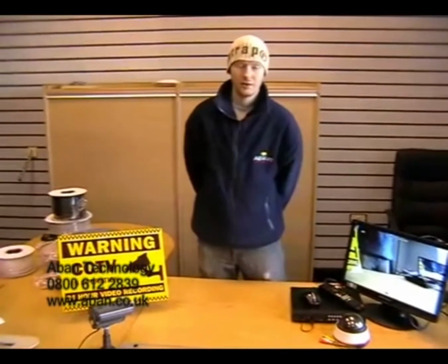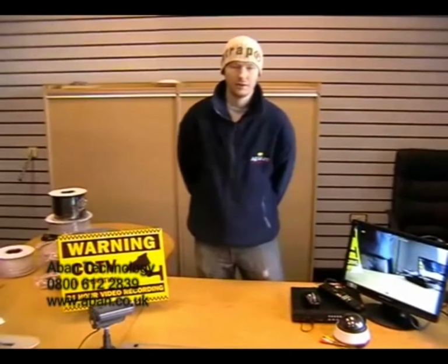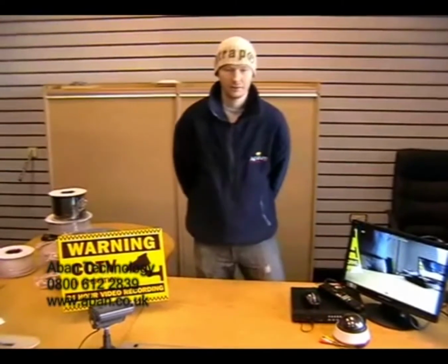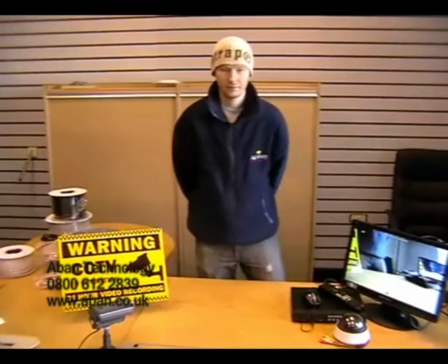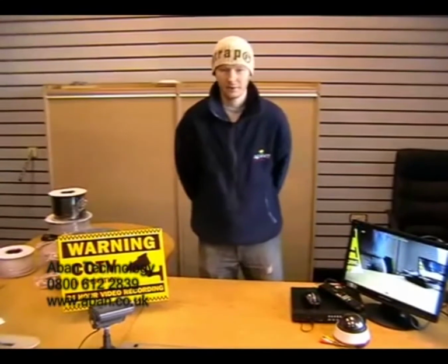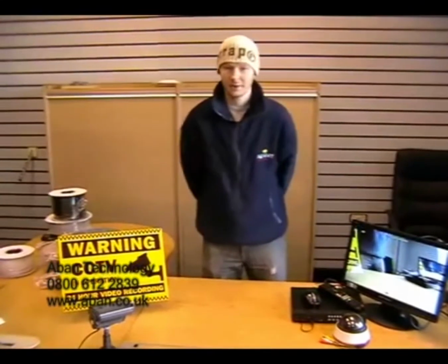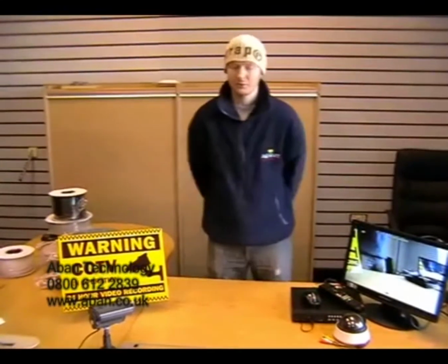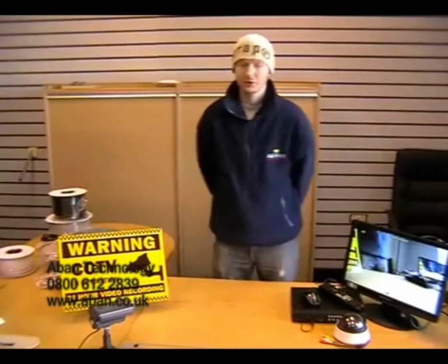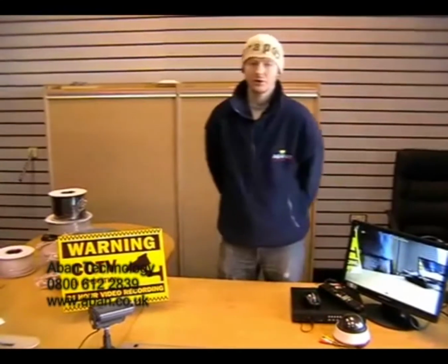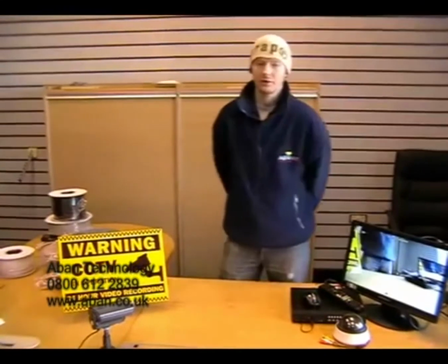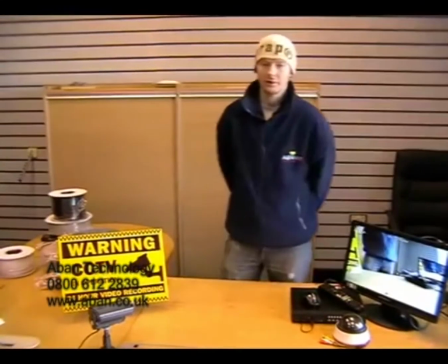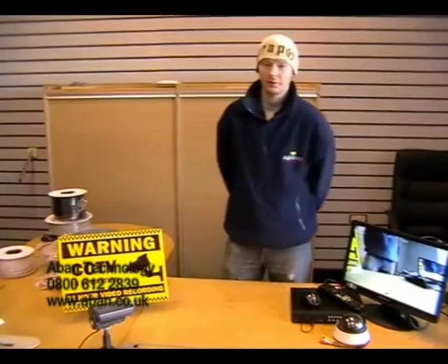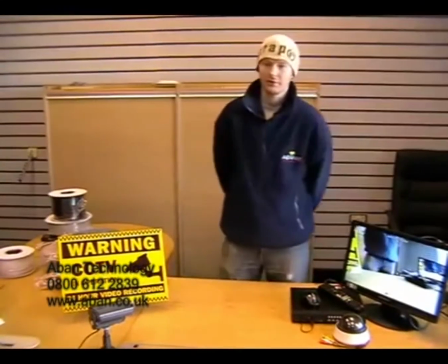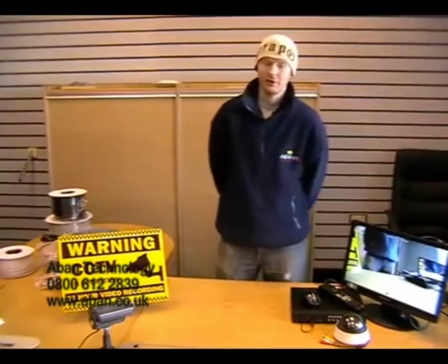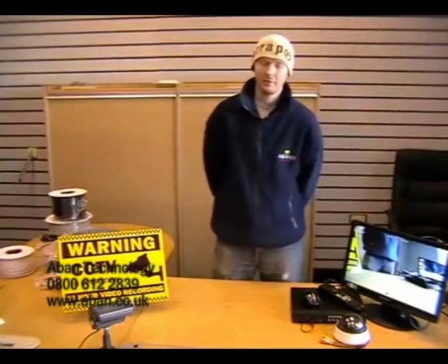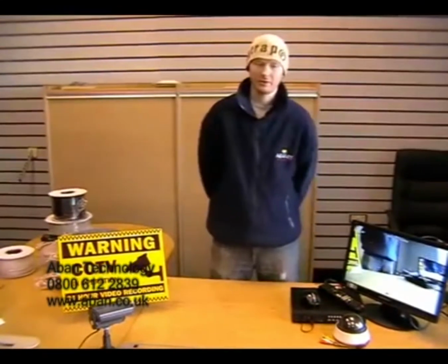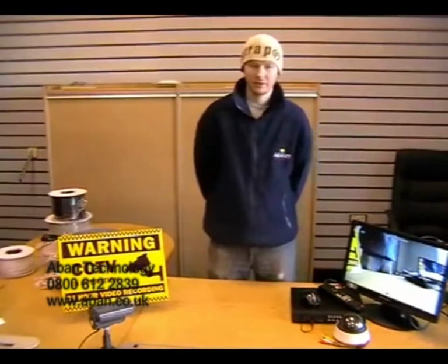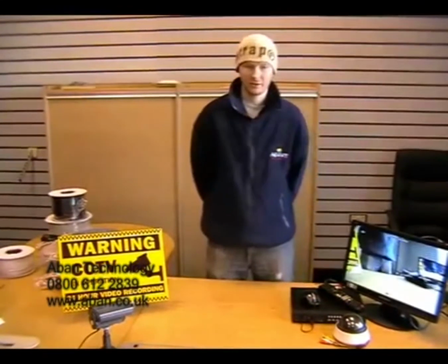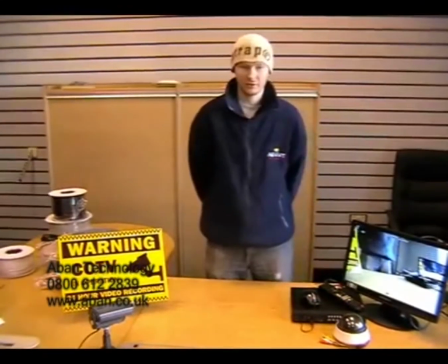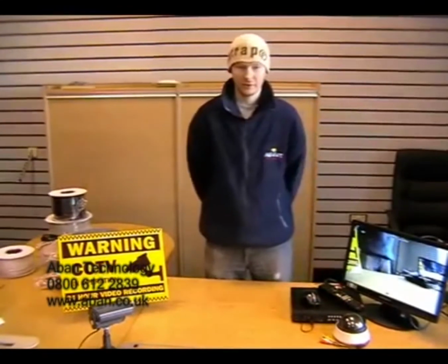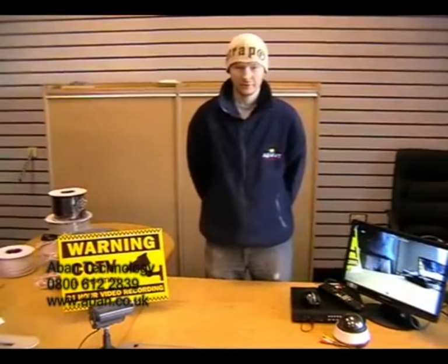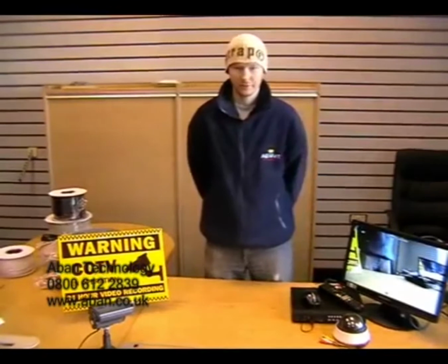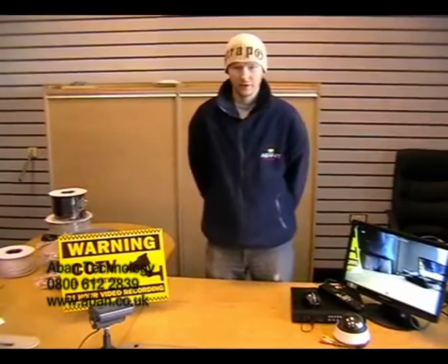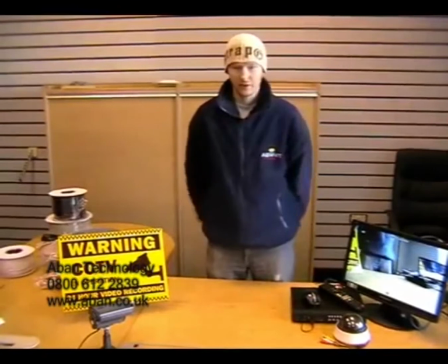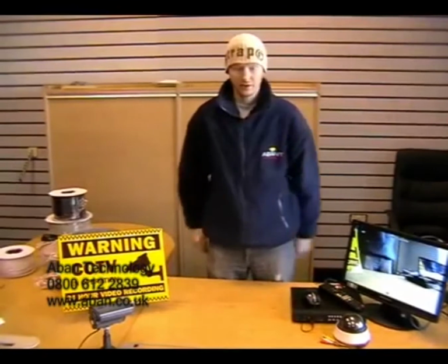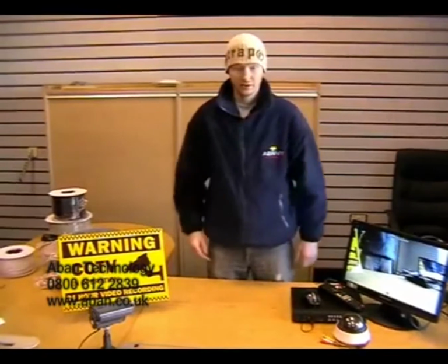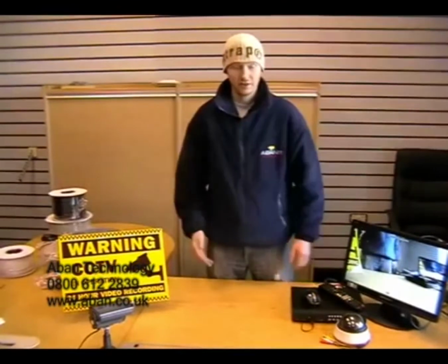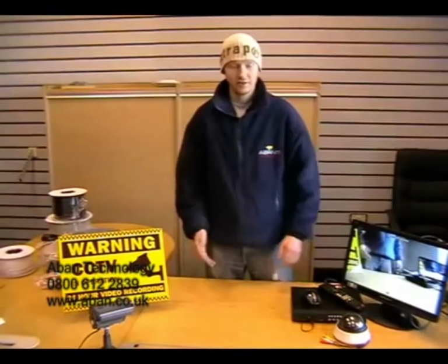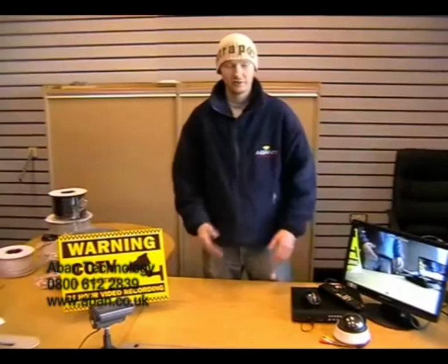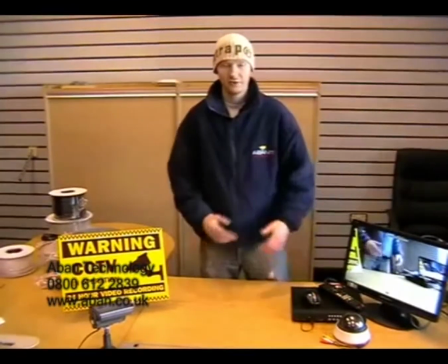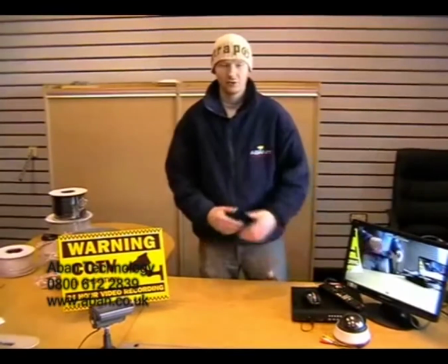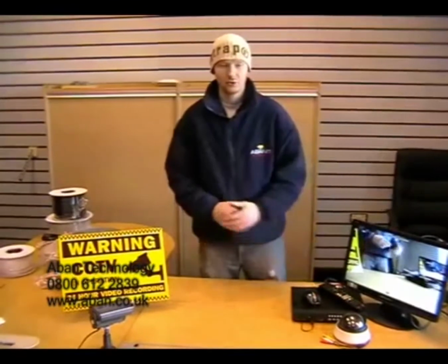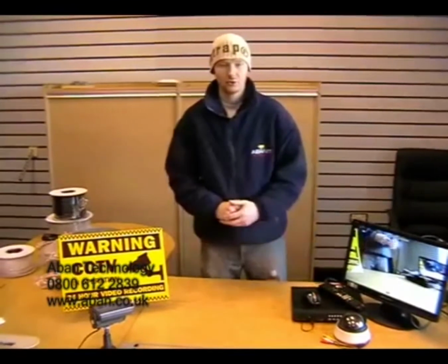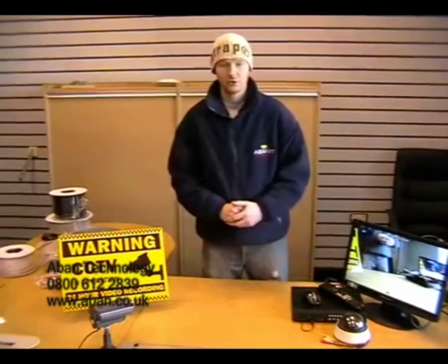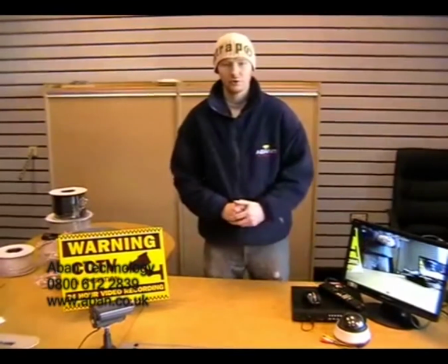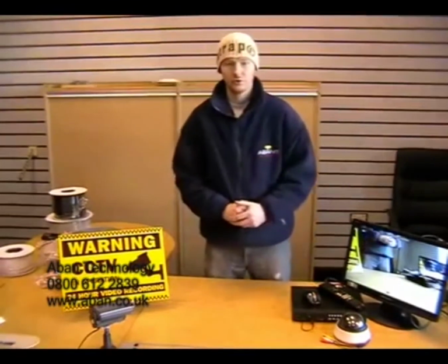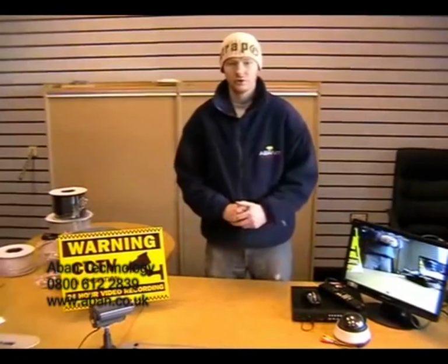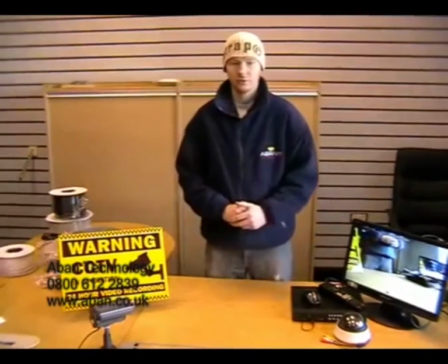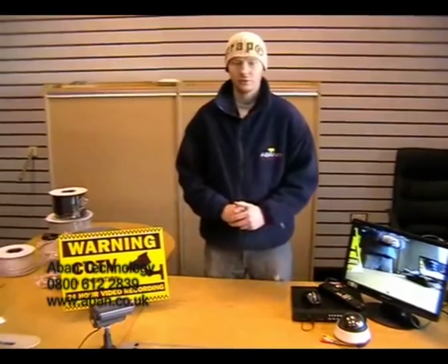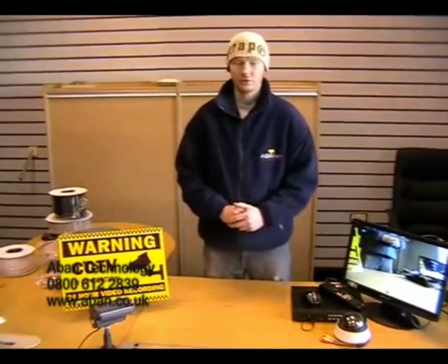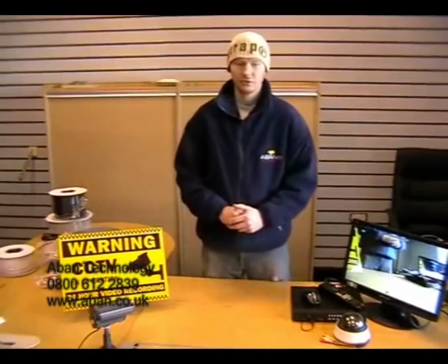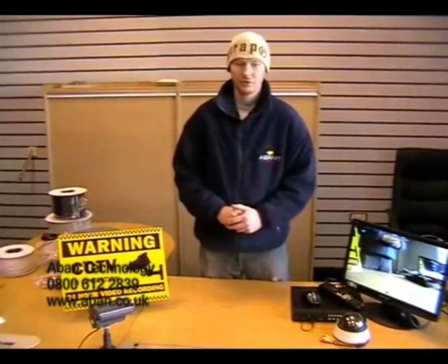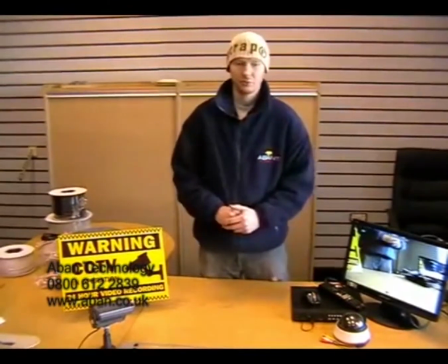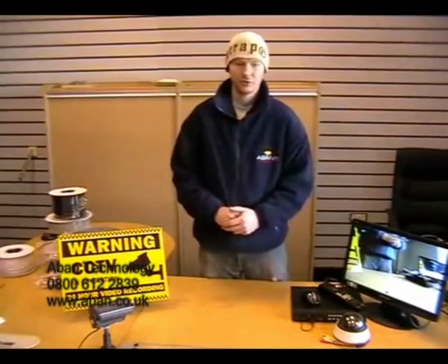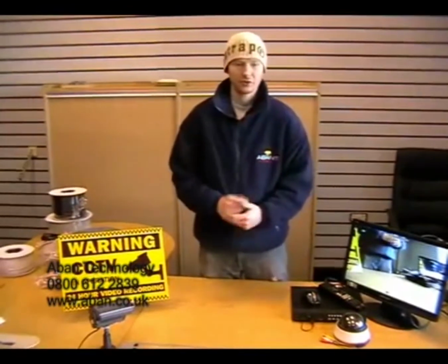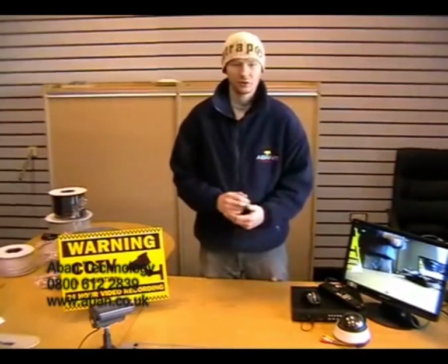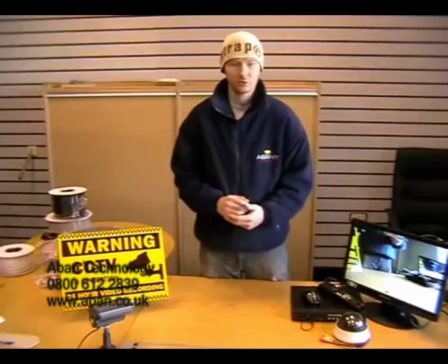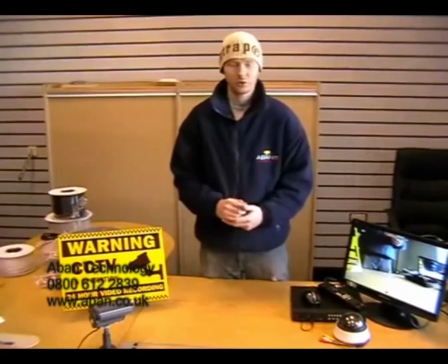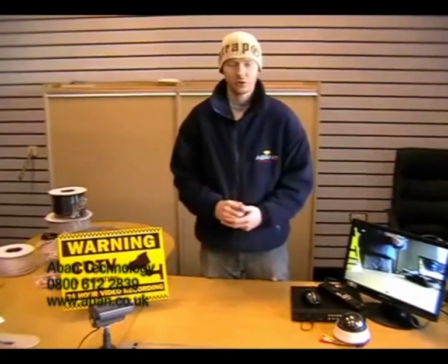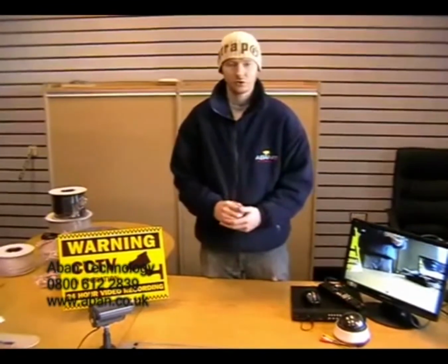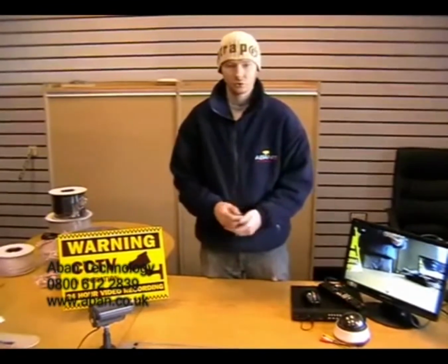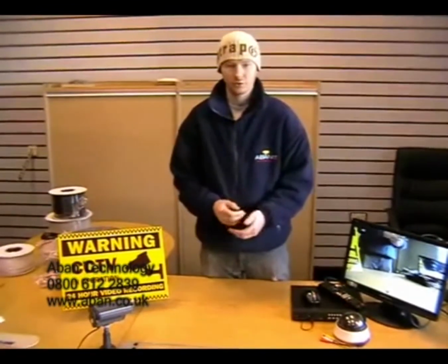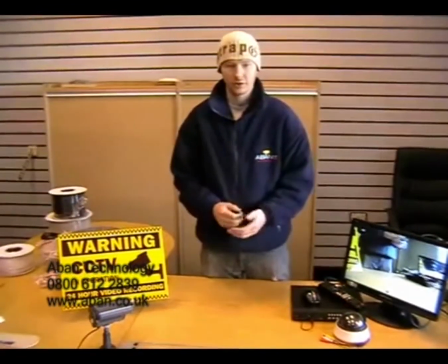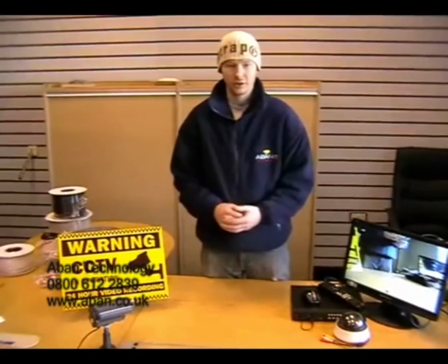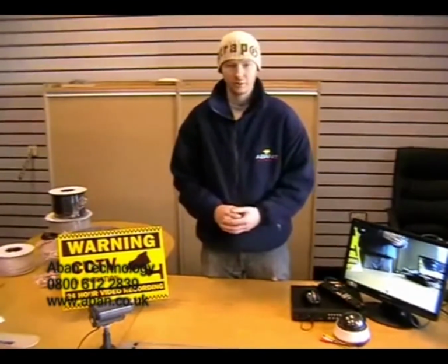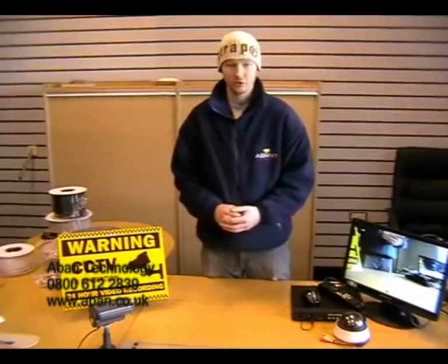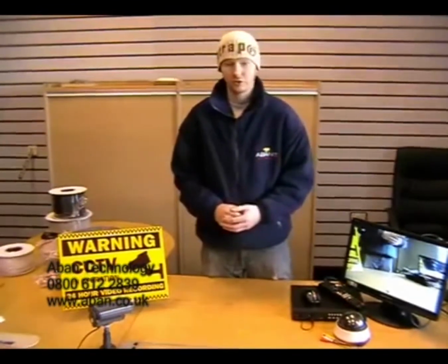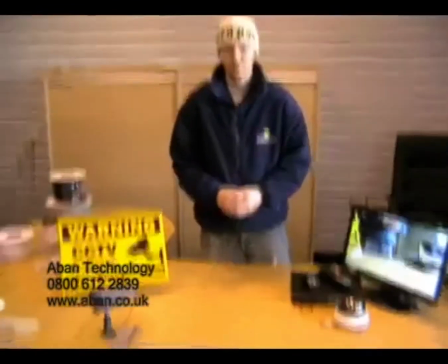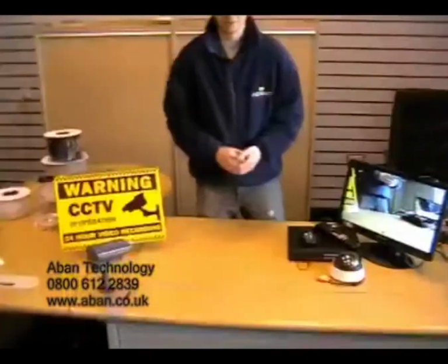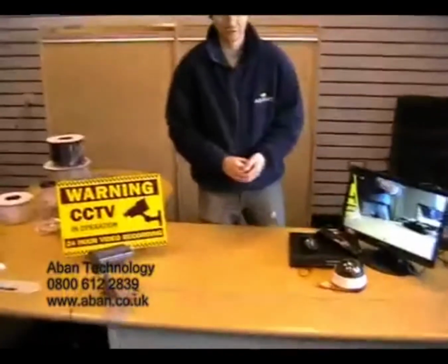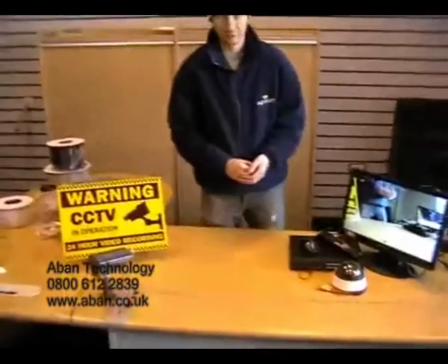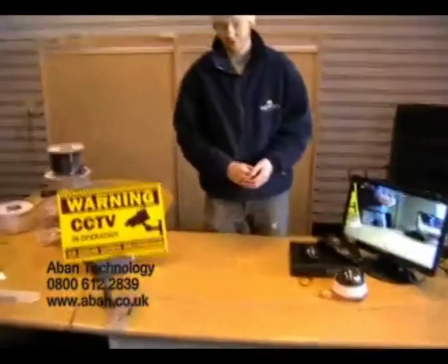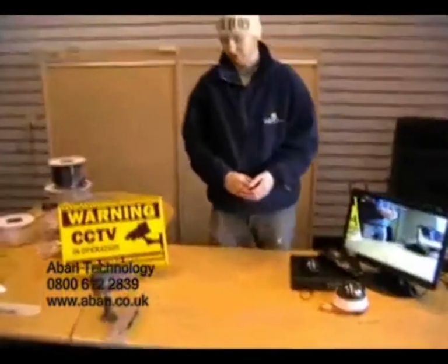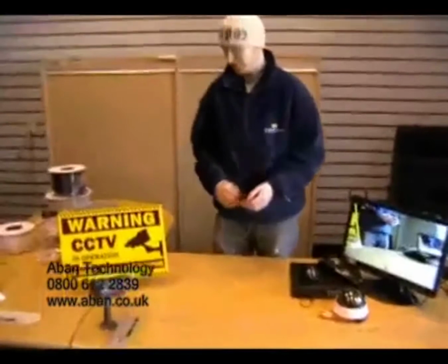Hi, my name is Scott and I work for ABAN Technology. Today in this video tutorial I'm going to give you a brief description on some of the cables that we can supply.